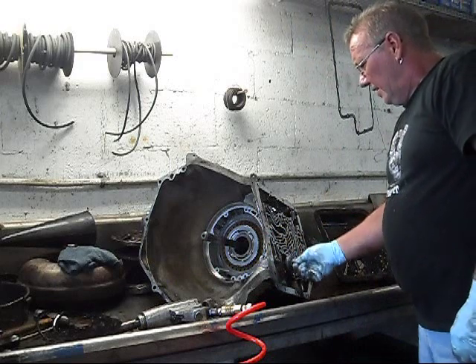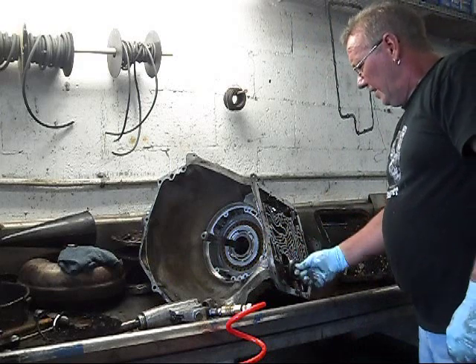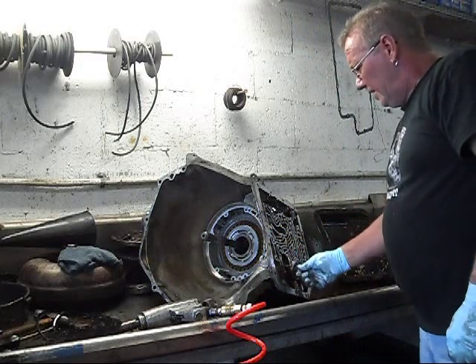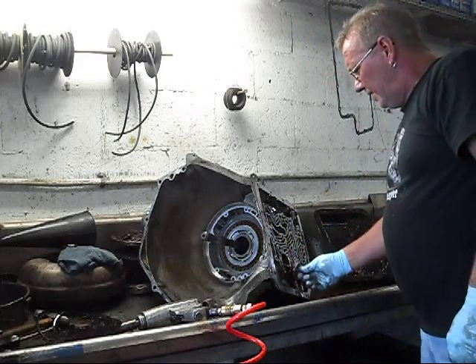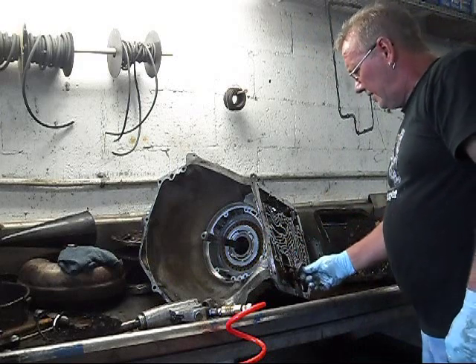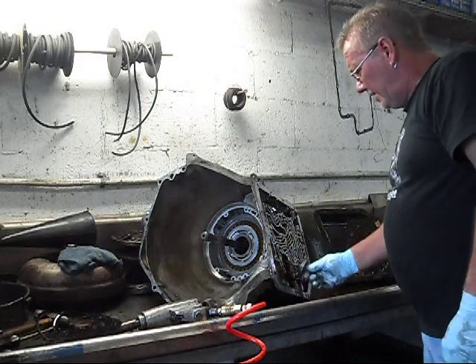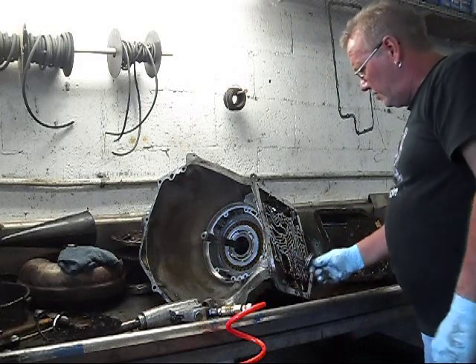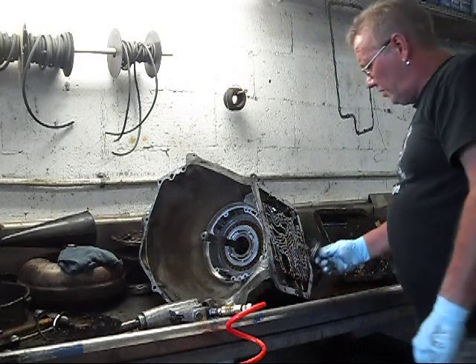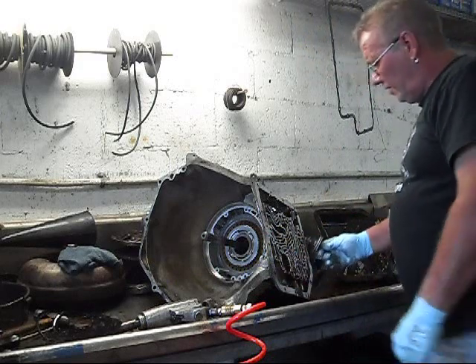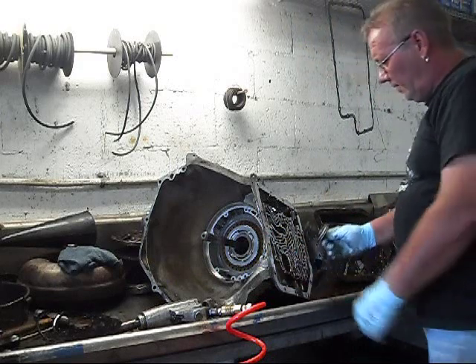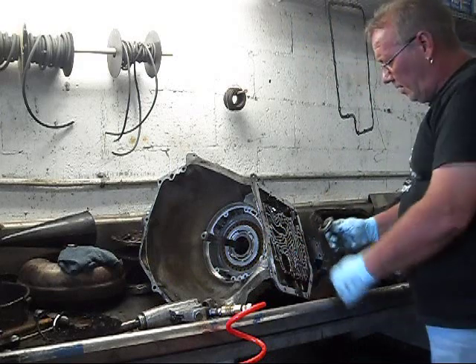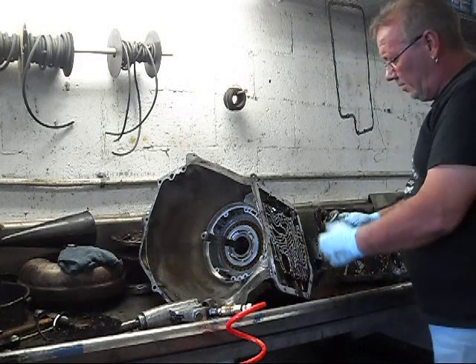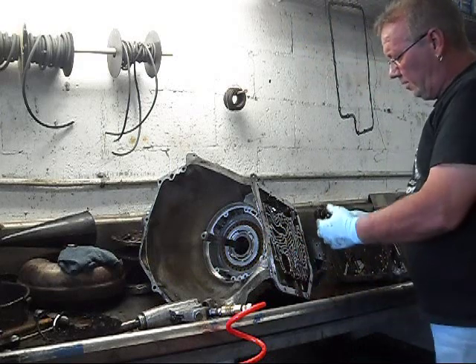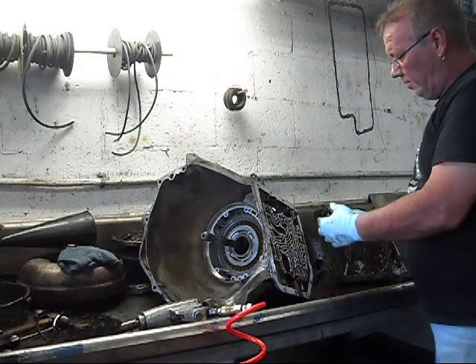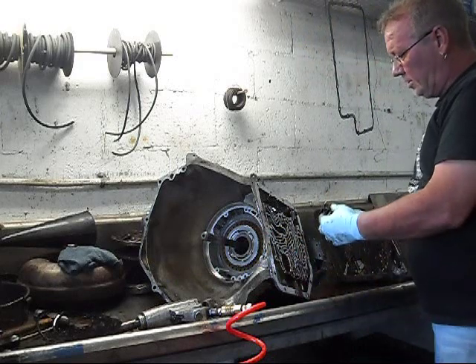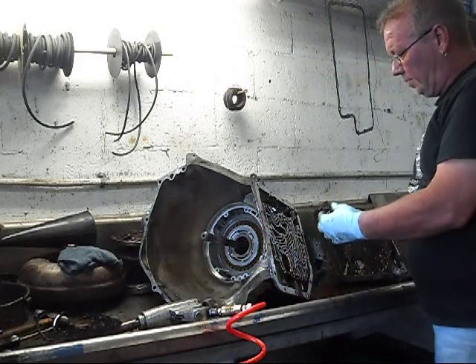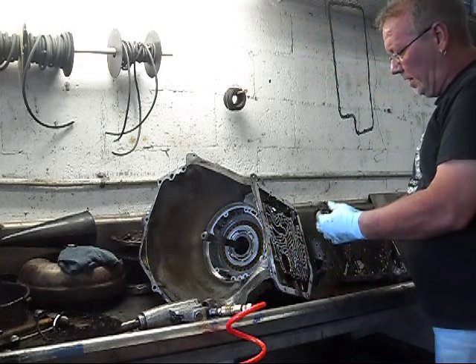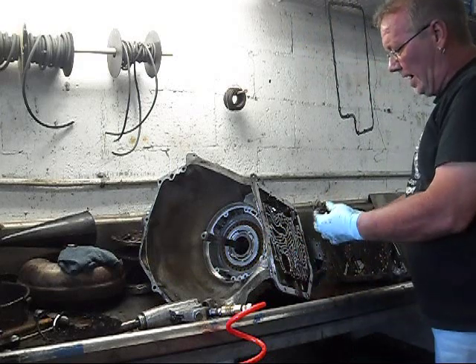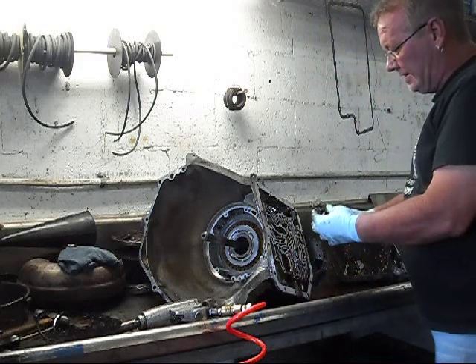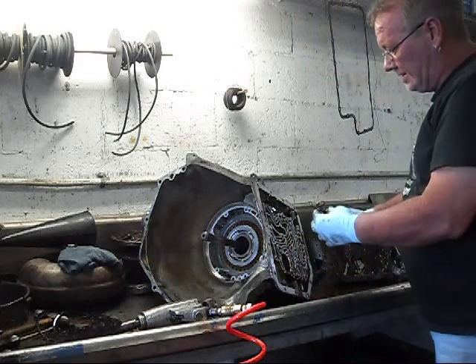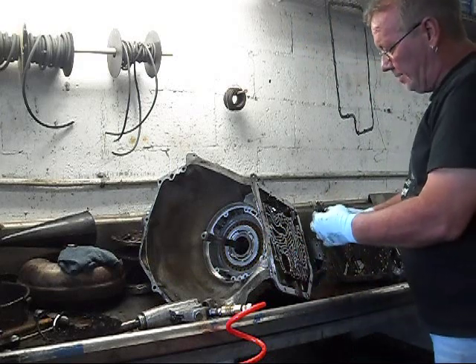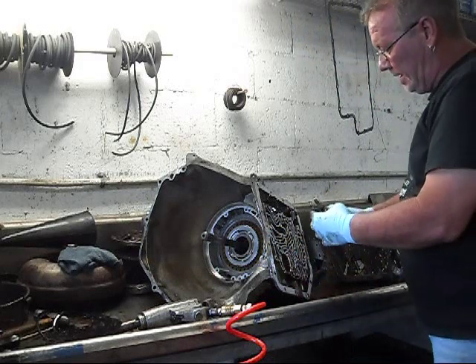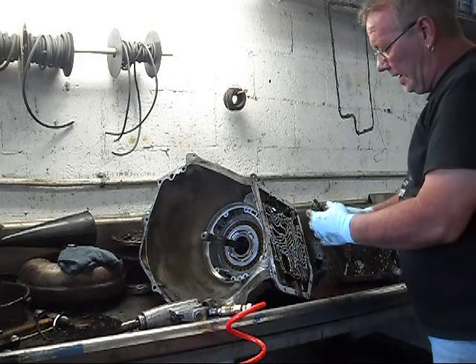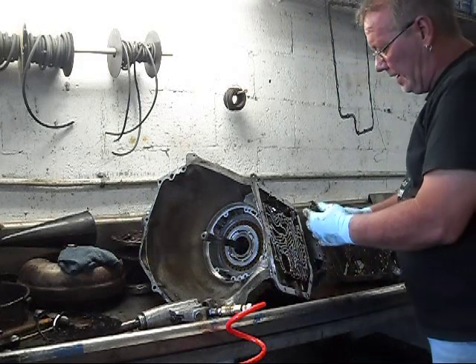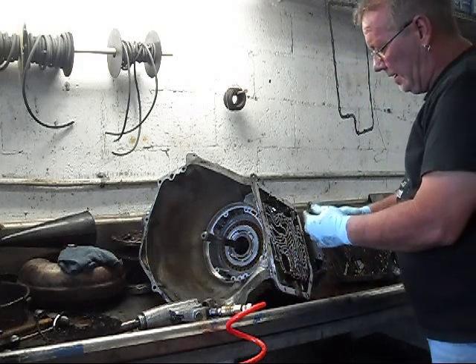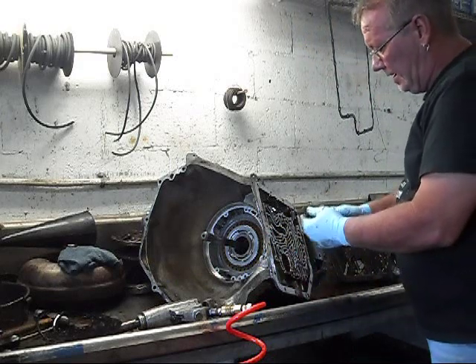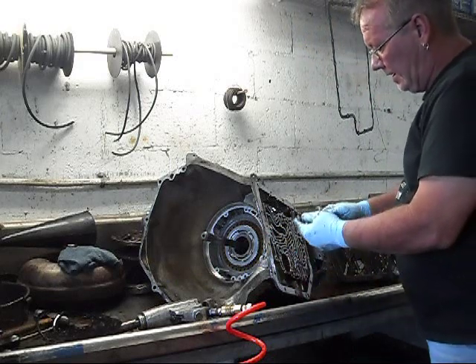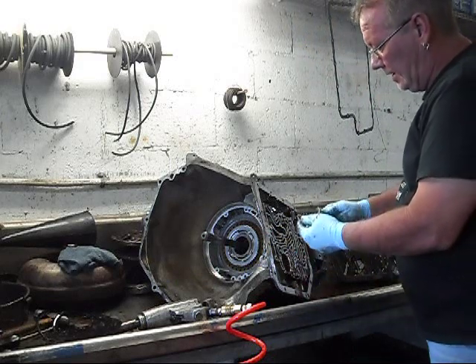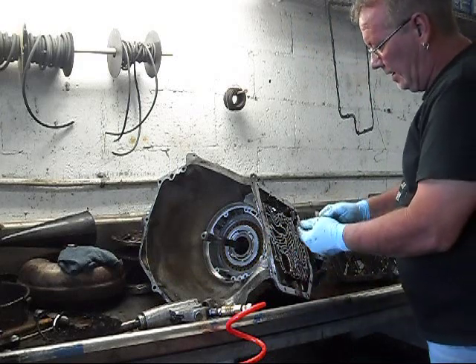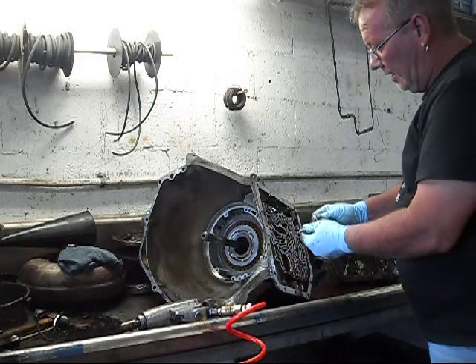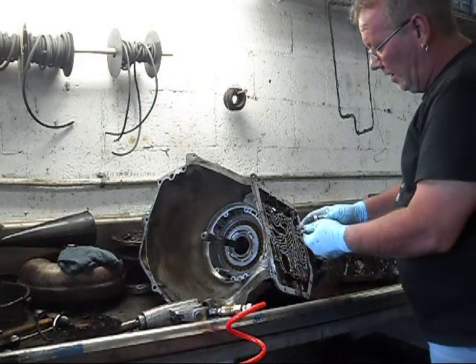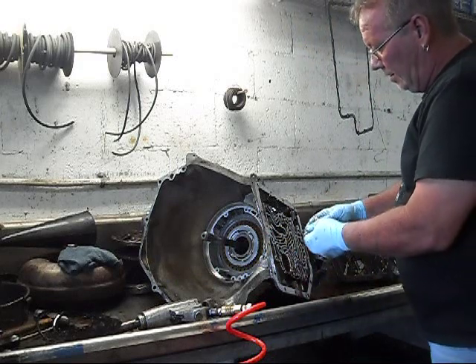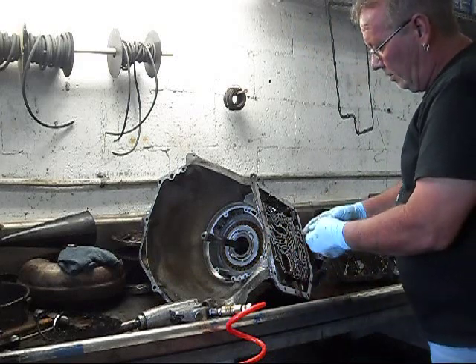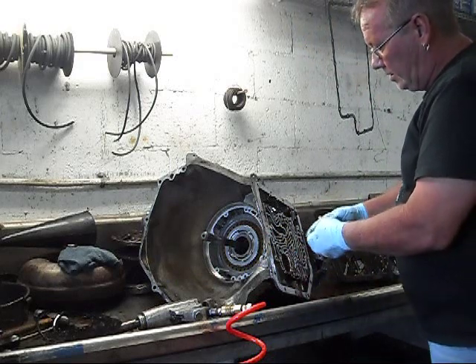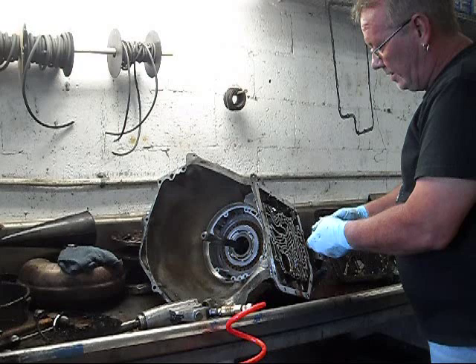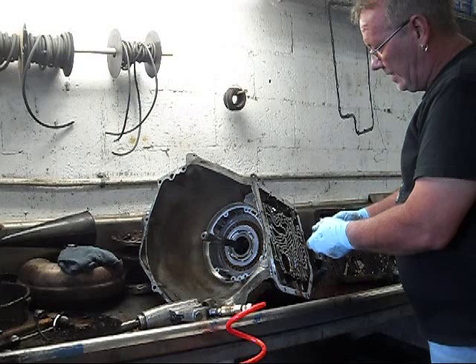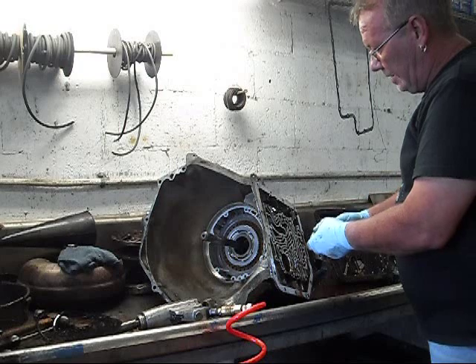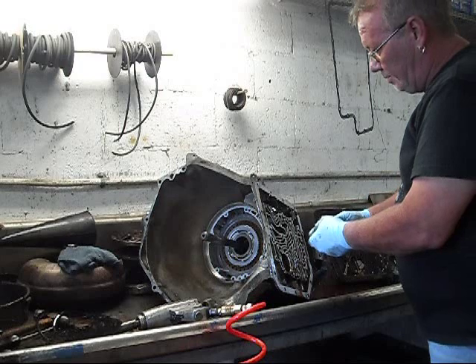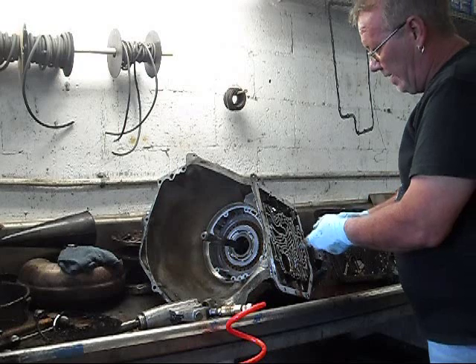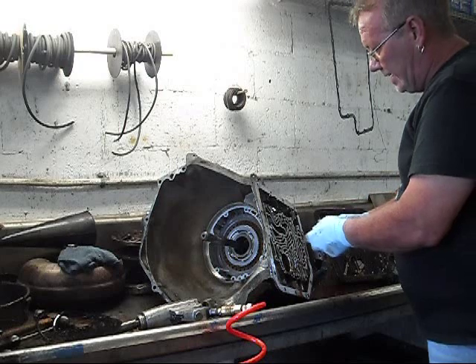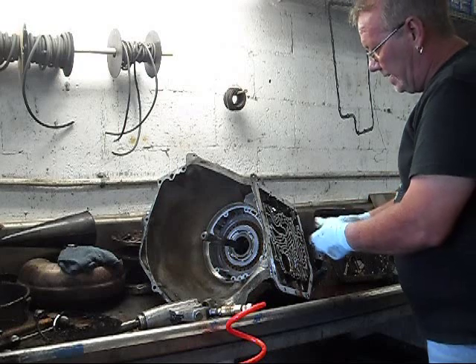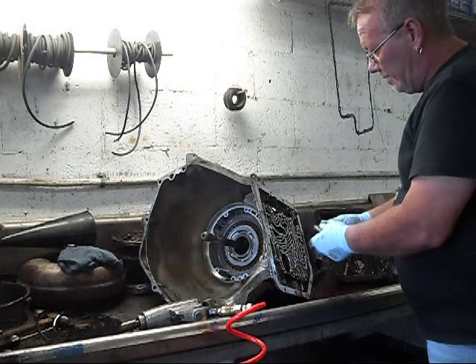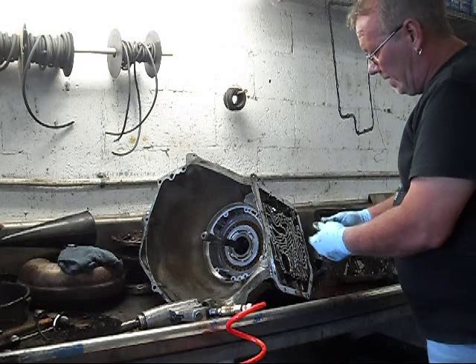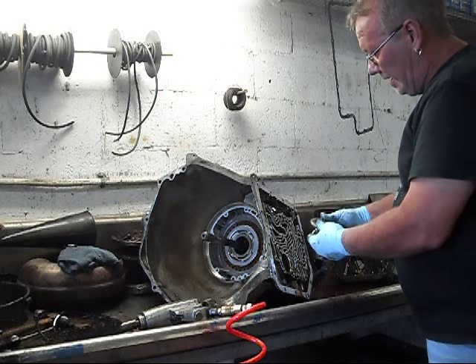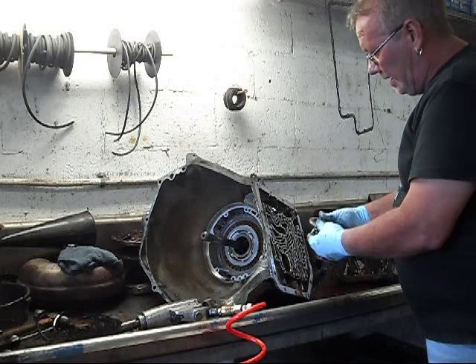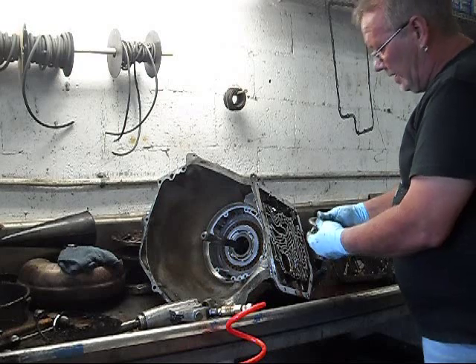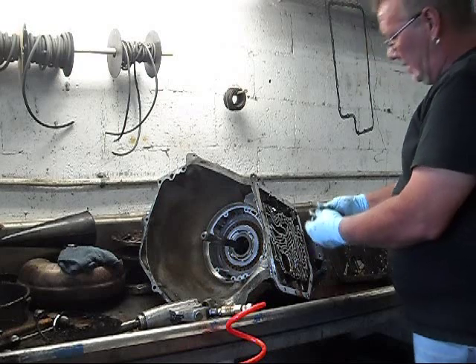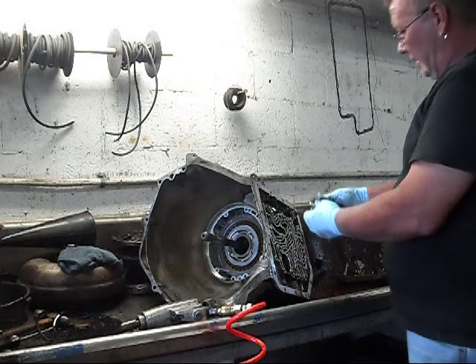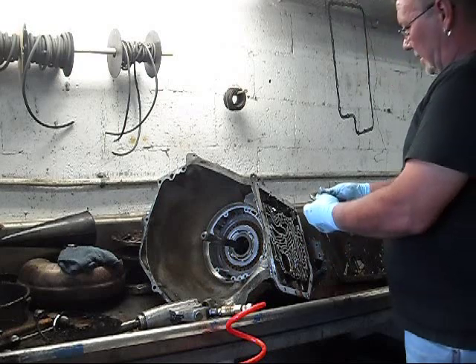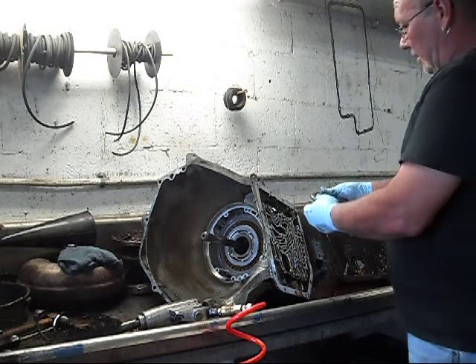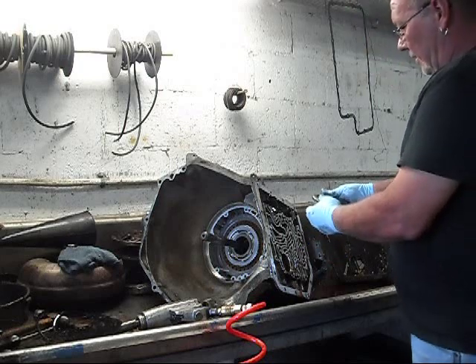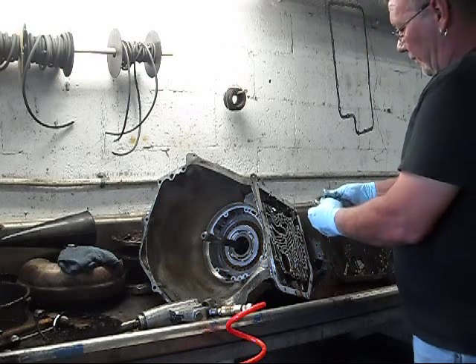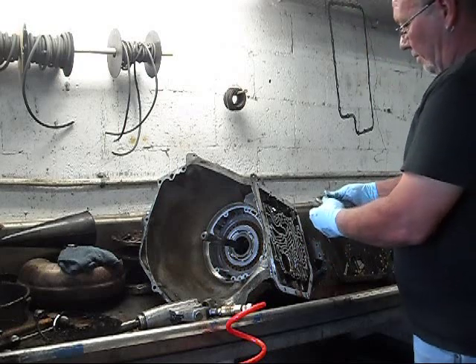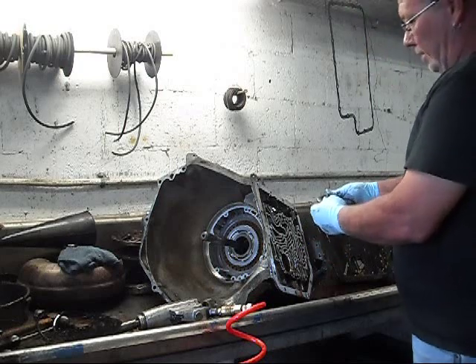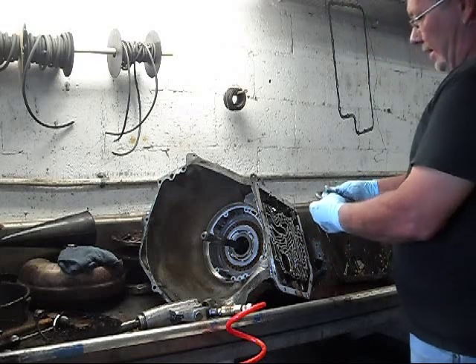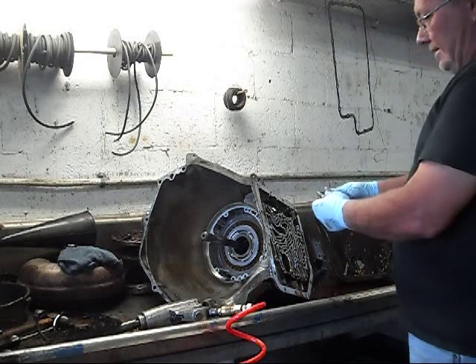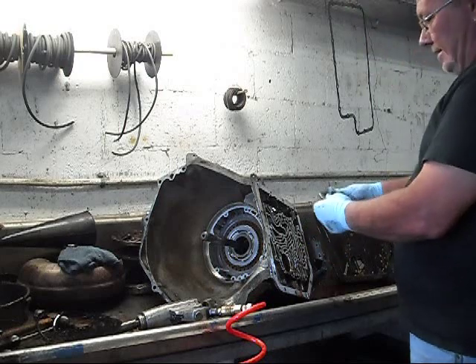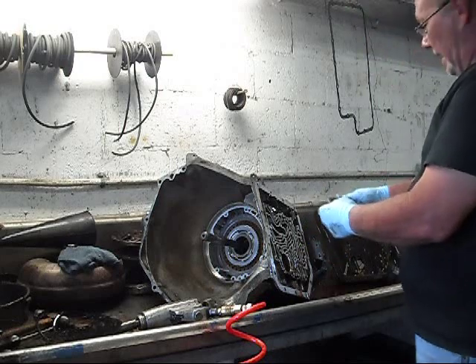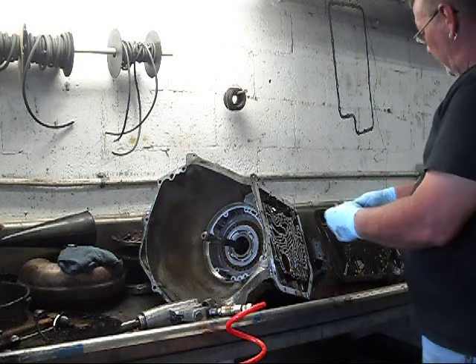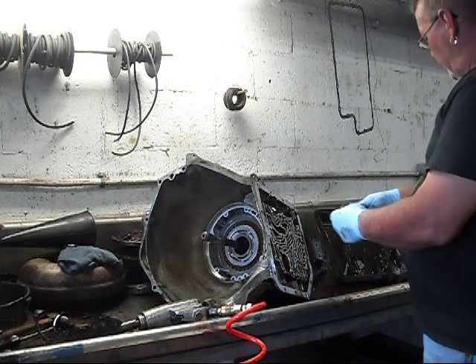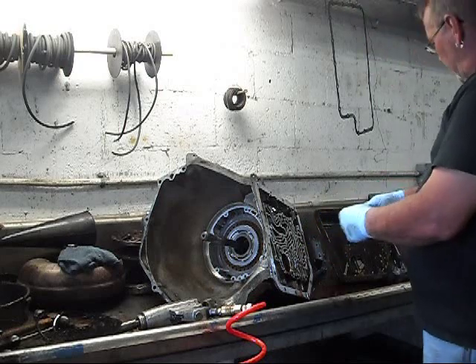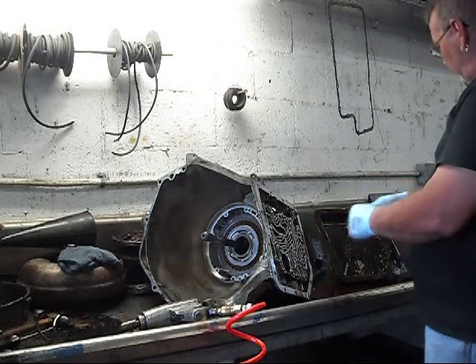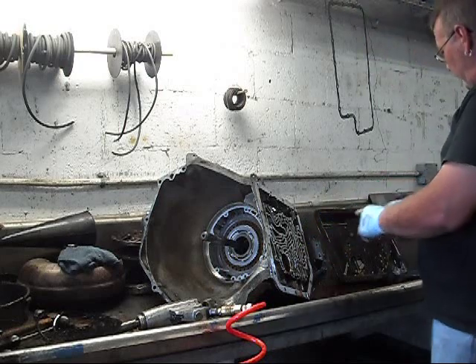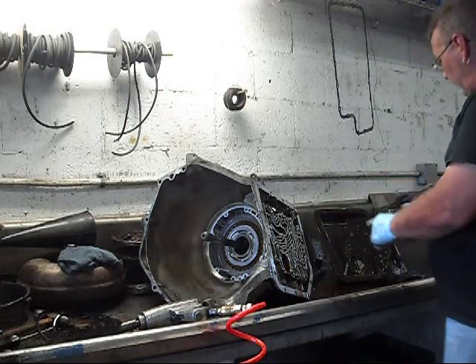This is a servo, which applies the band — which is a braking band for when it's downshifting.